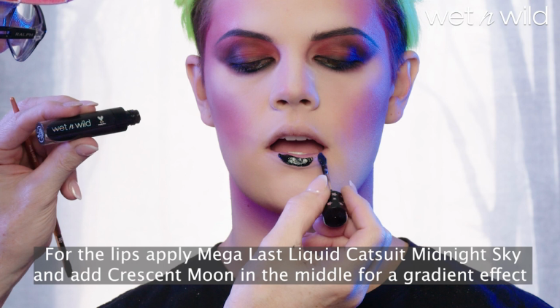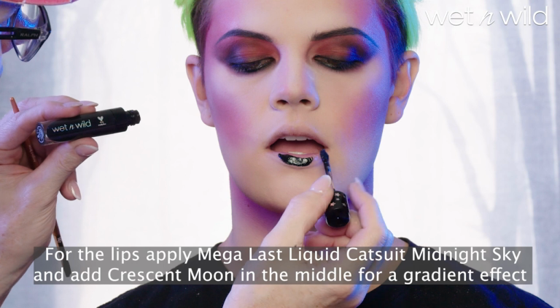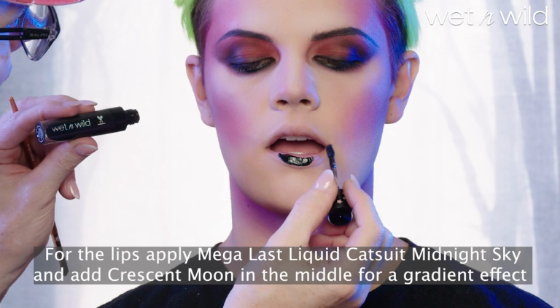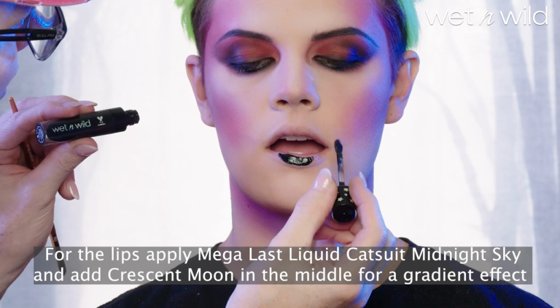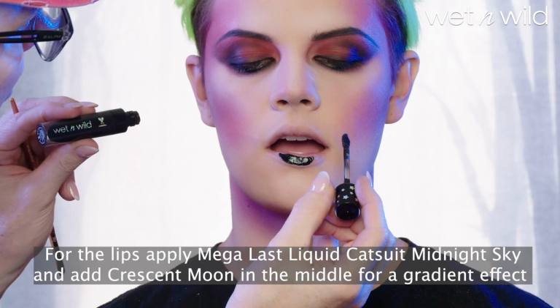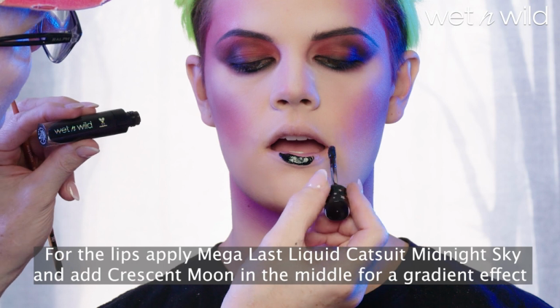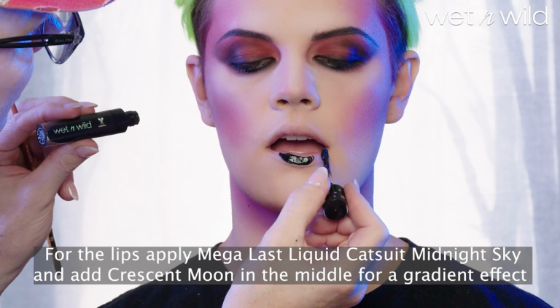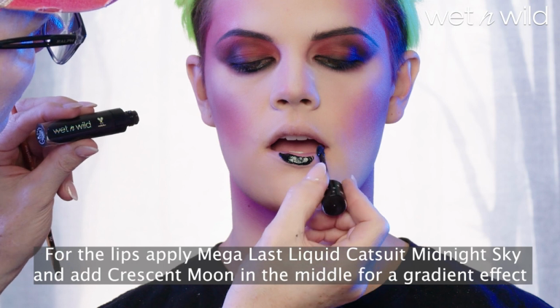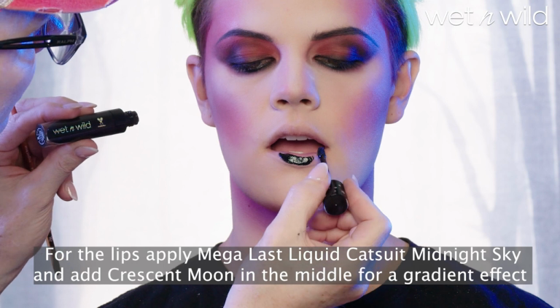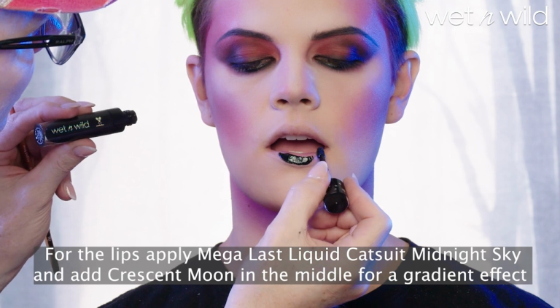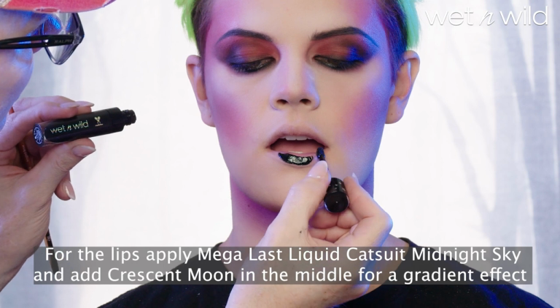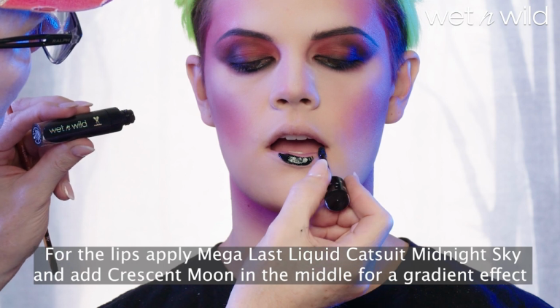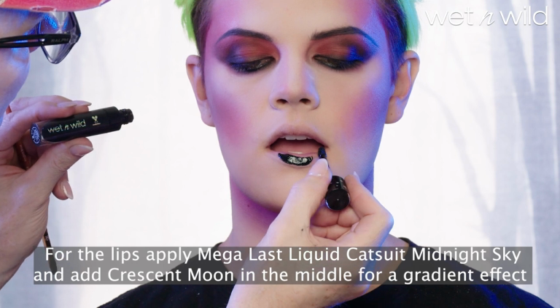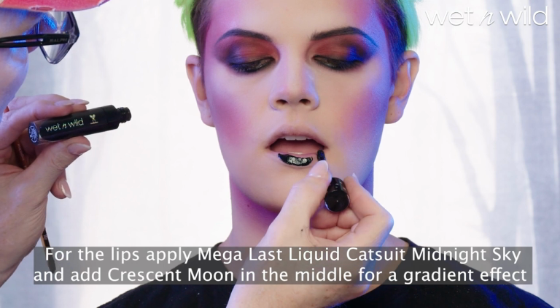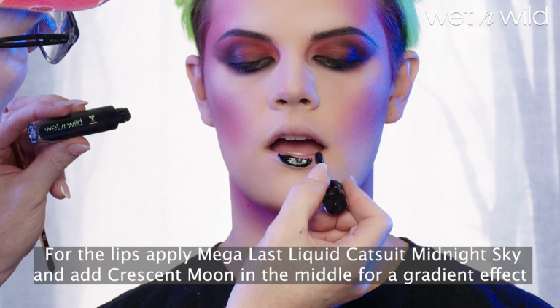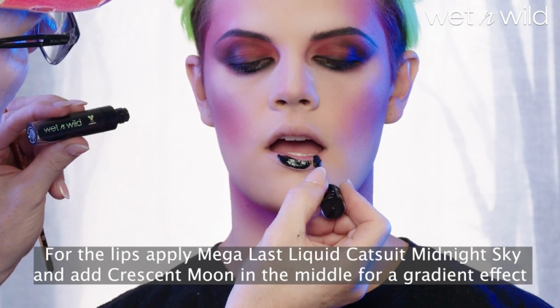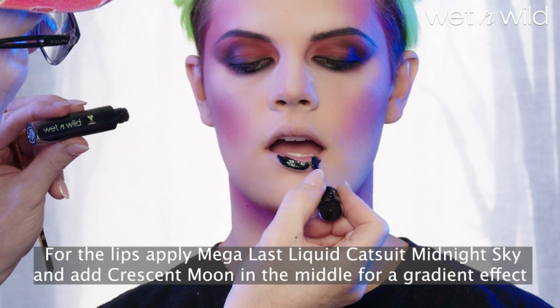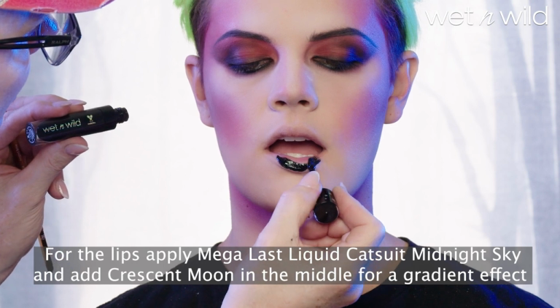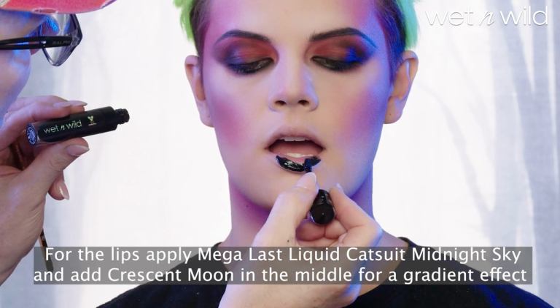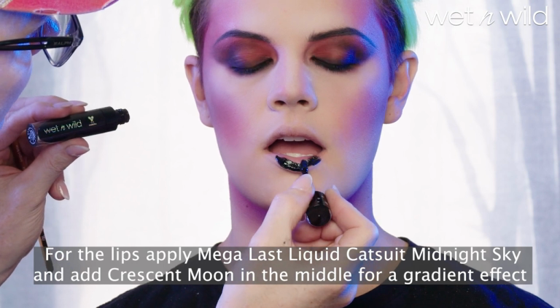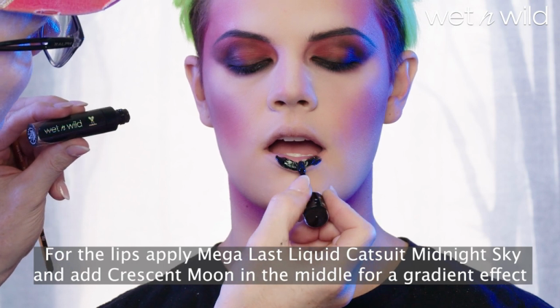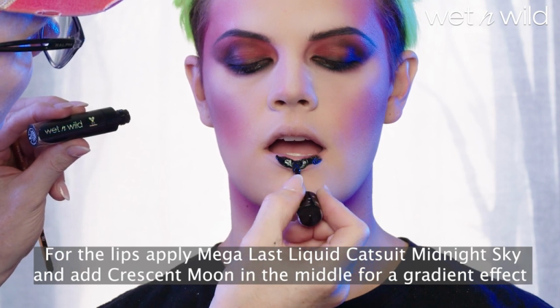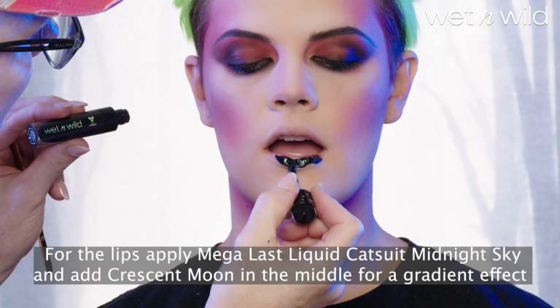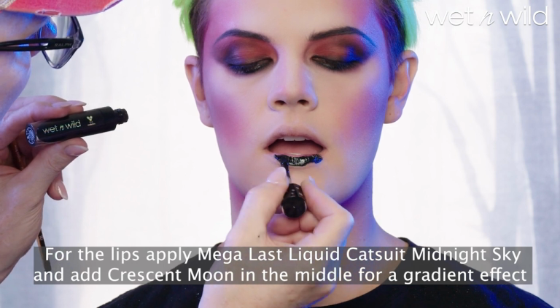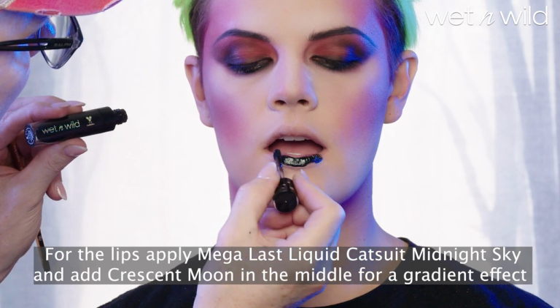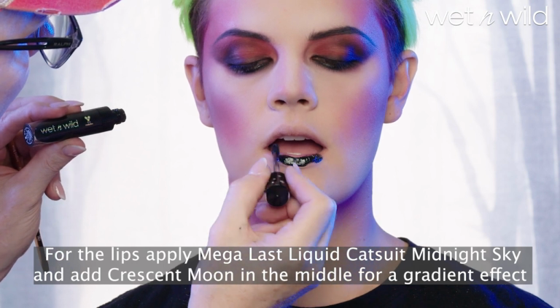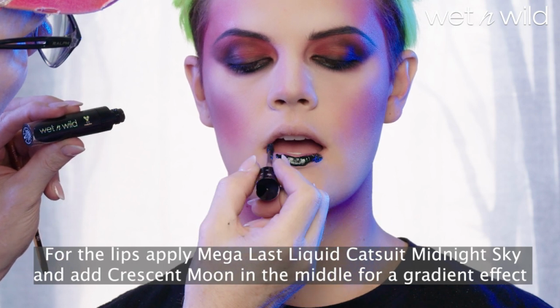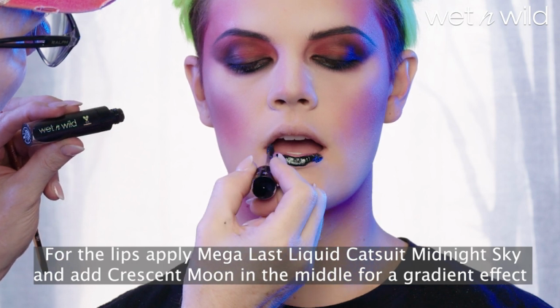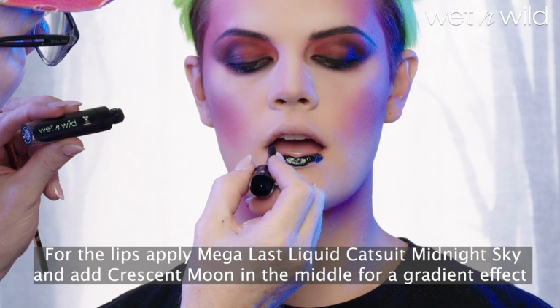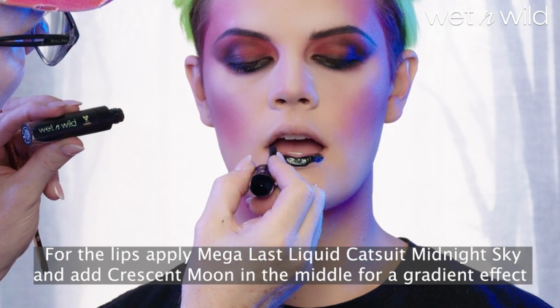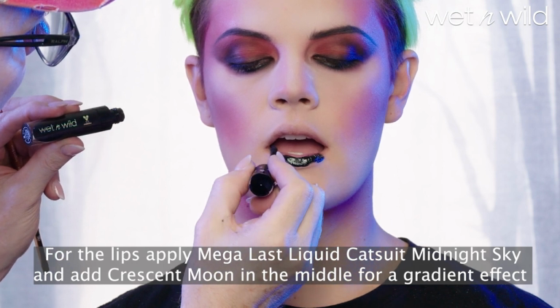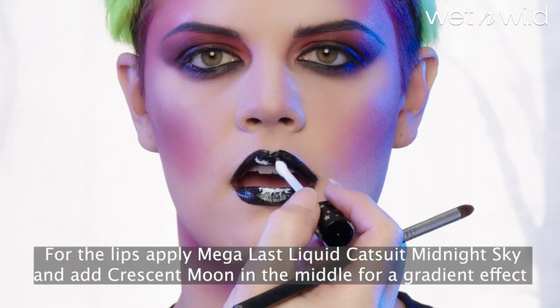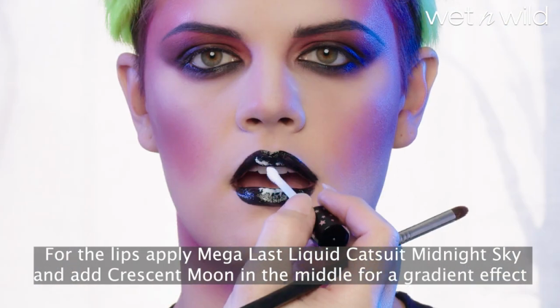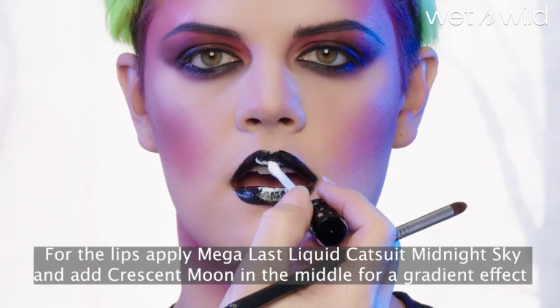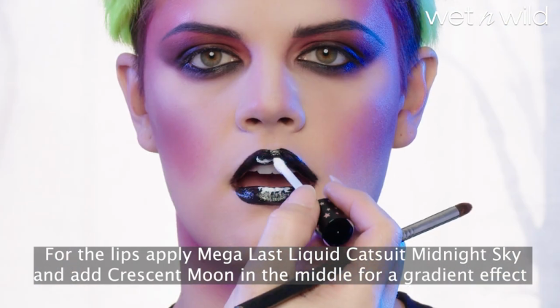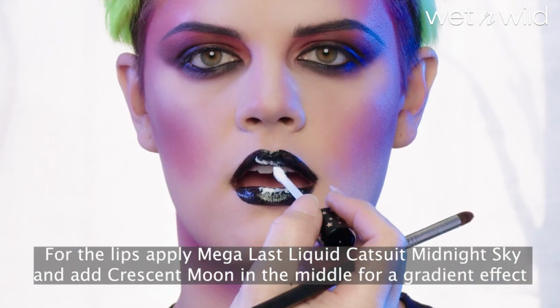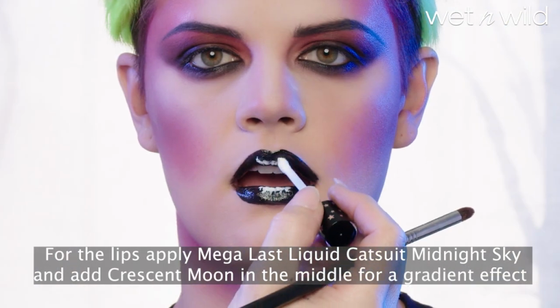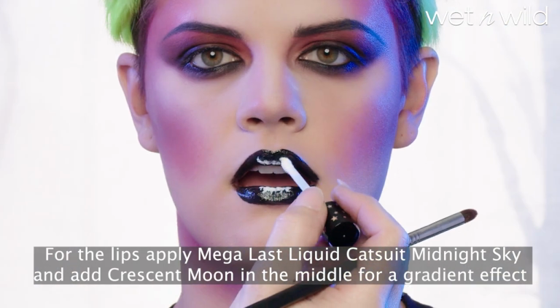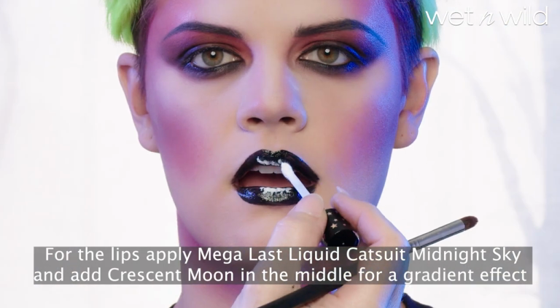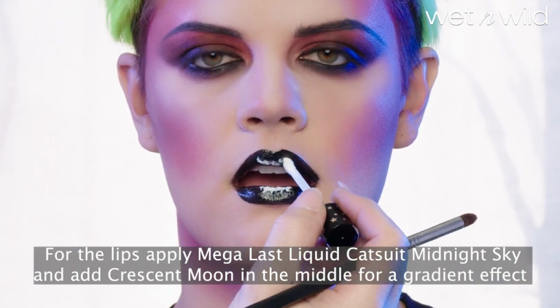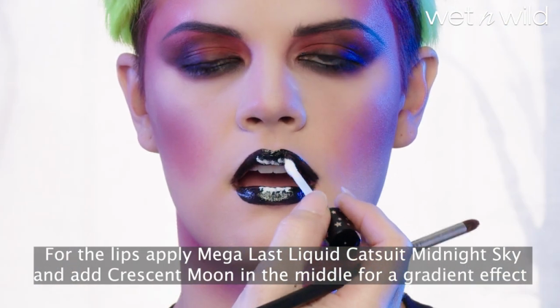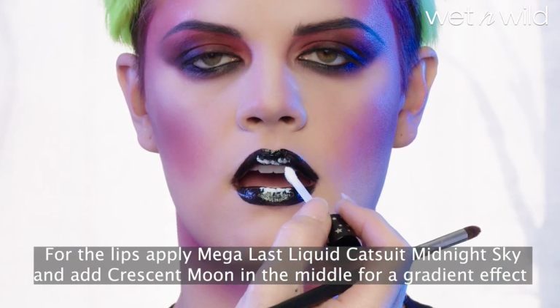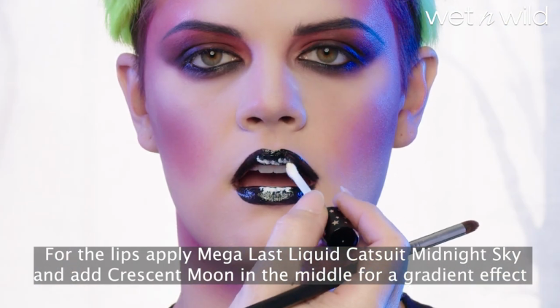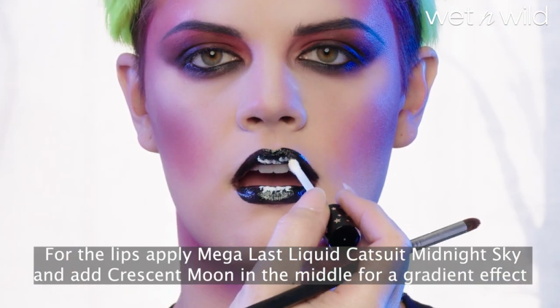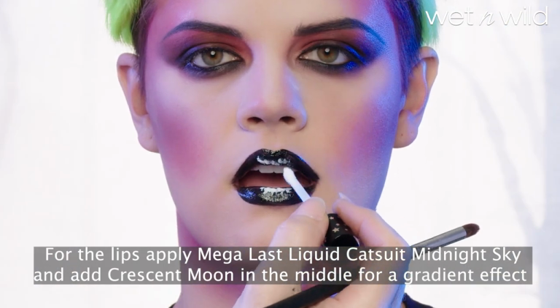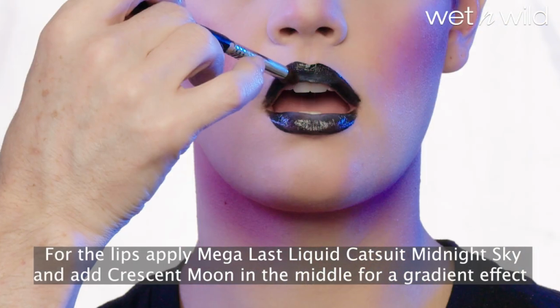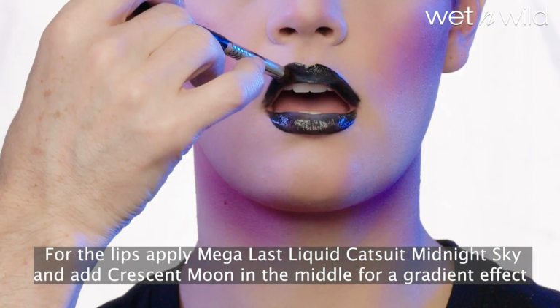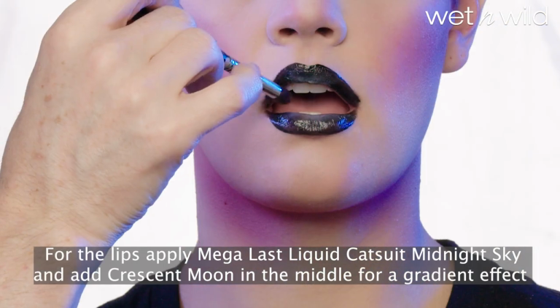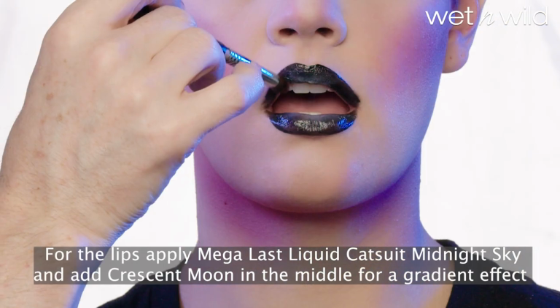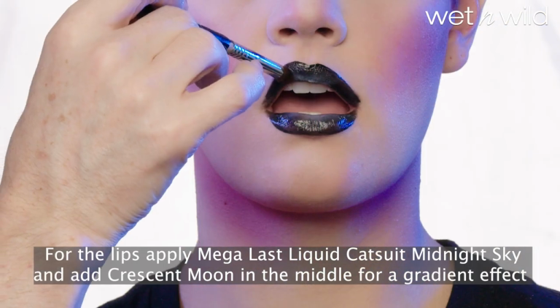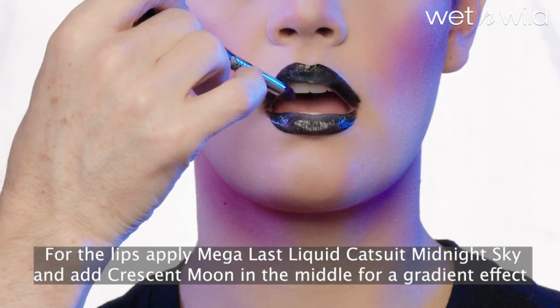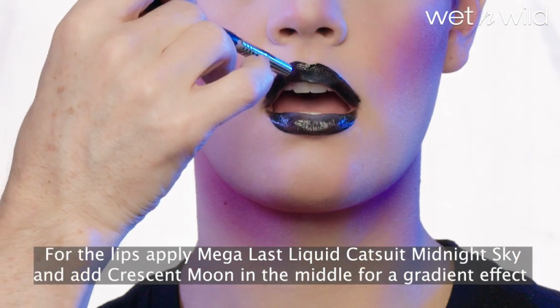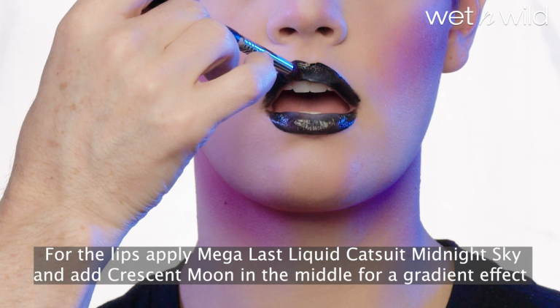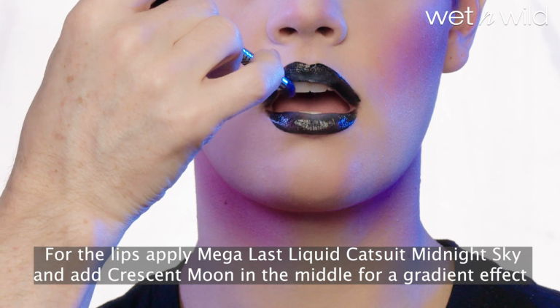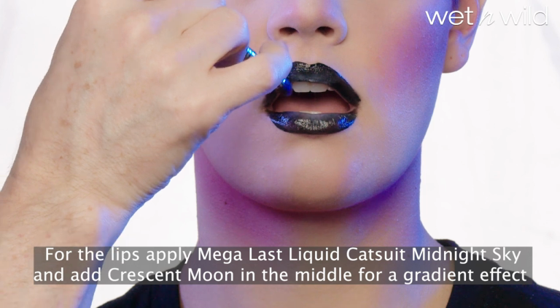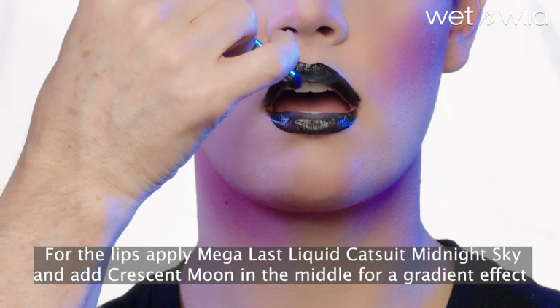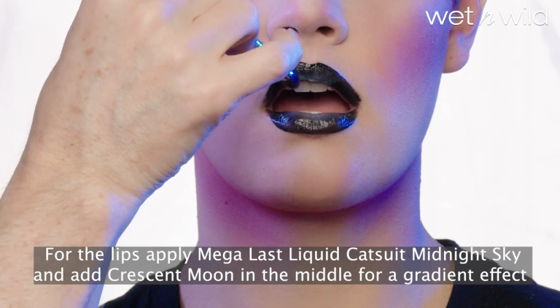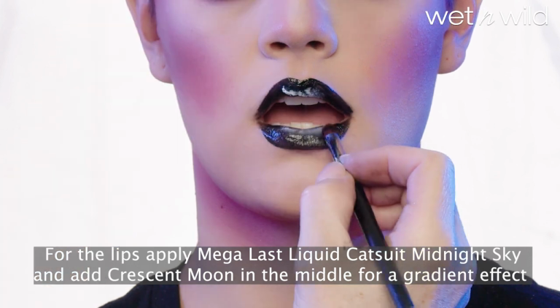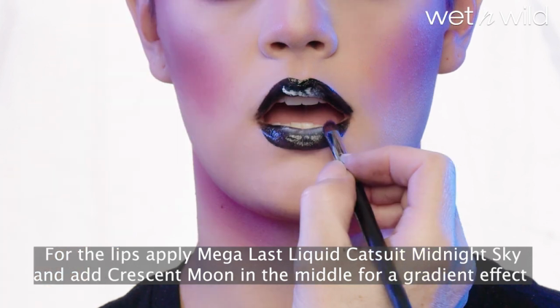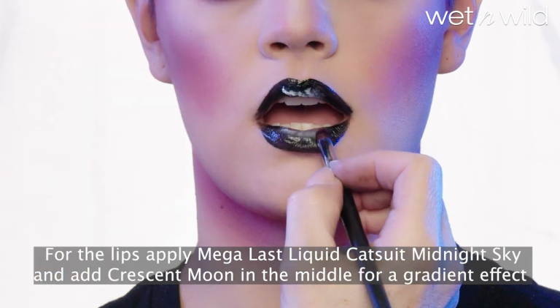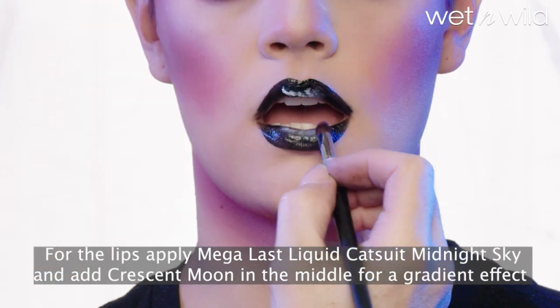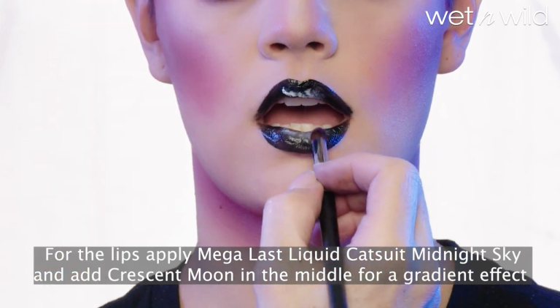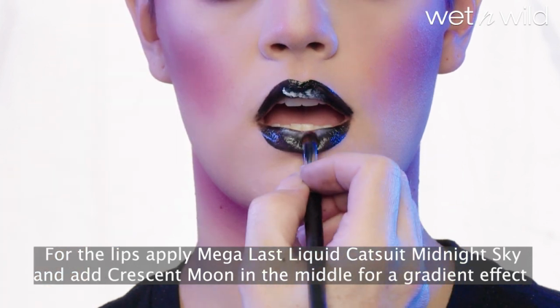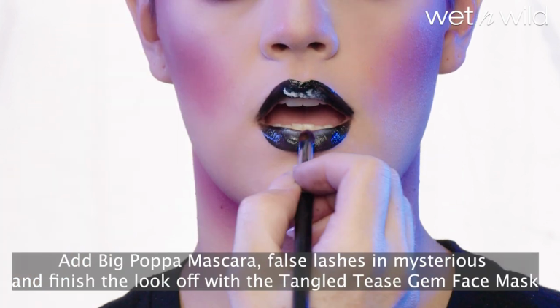For the lips, apply Megalast Liquid Cat Suit in Midnight Sky and add Crescent Moon in the middle for a gradient effect.